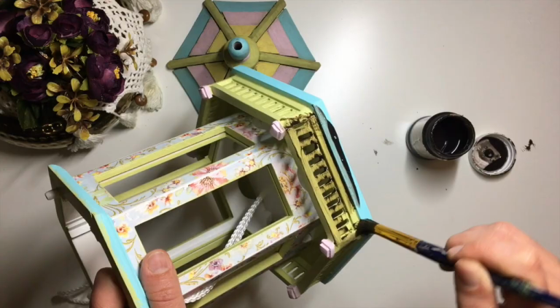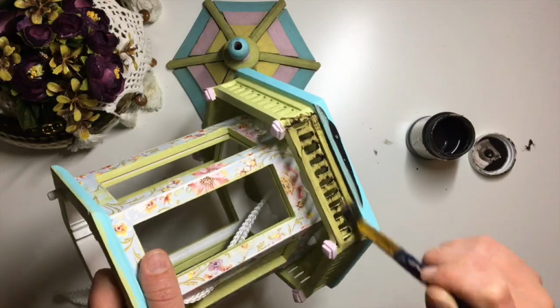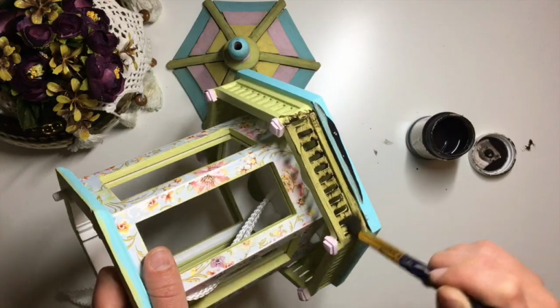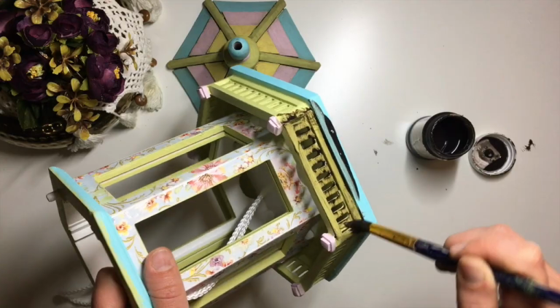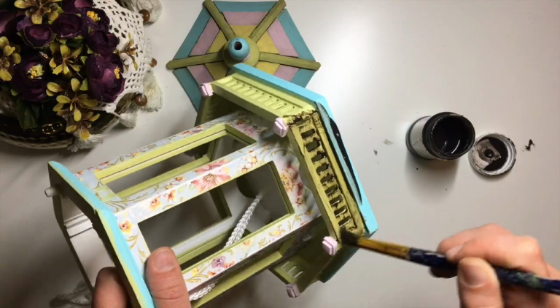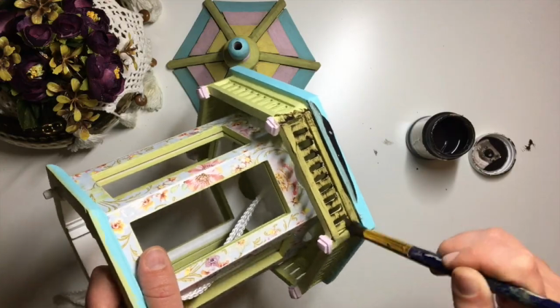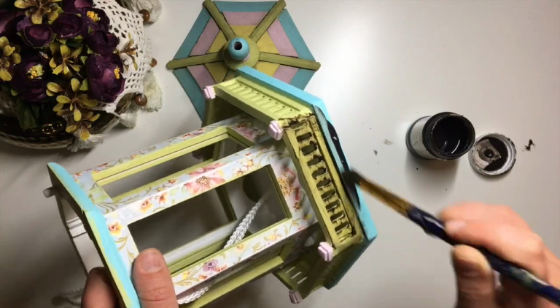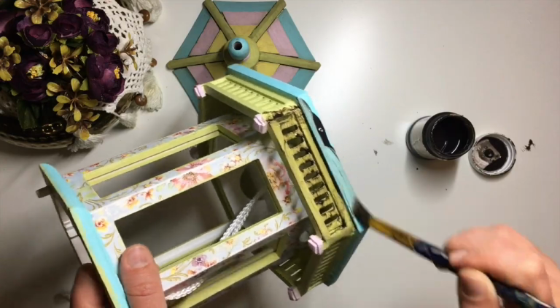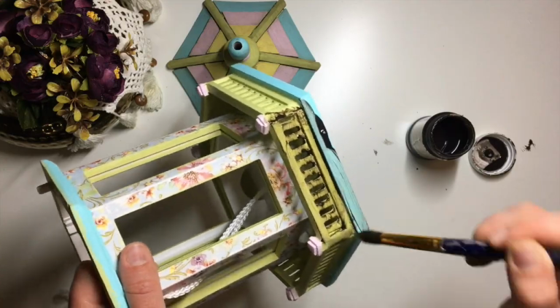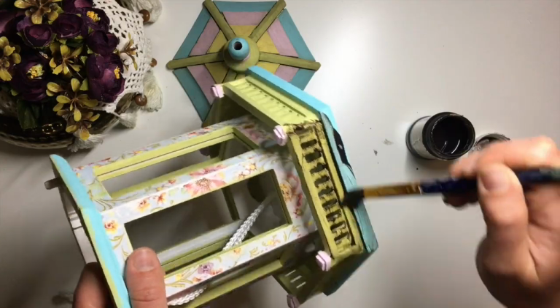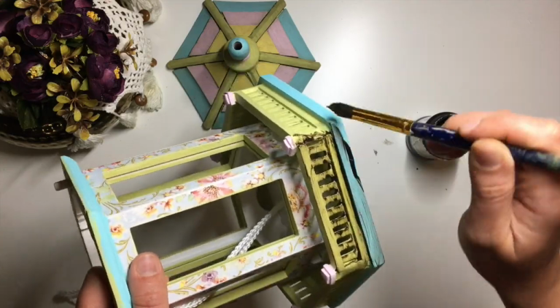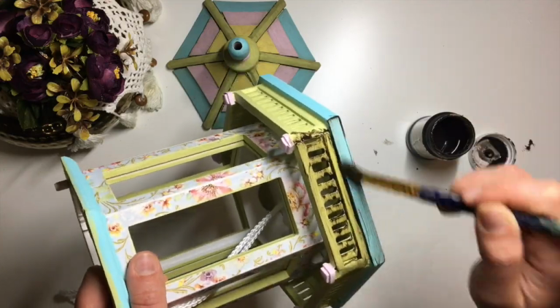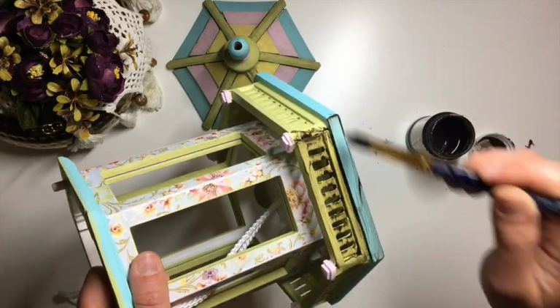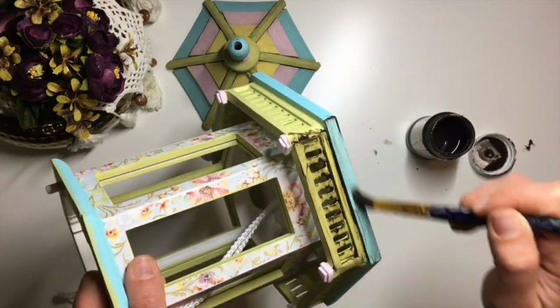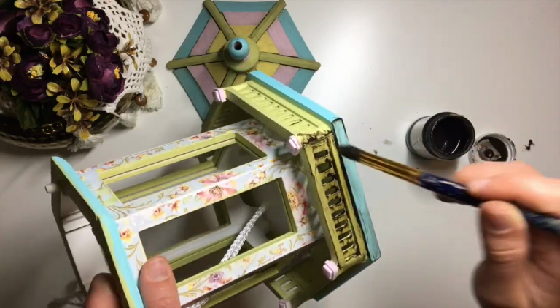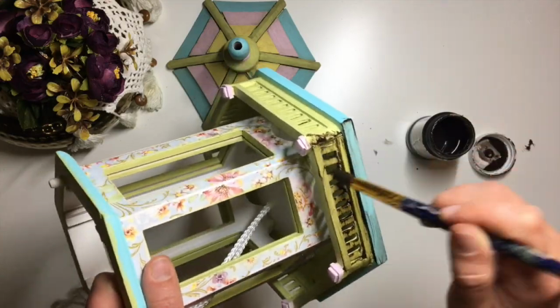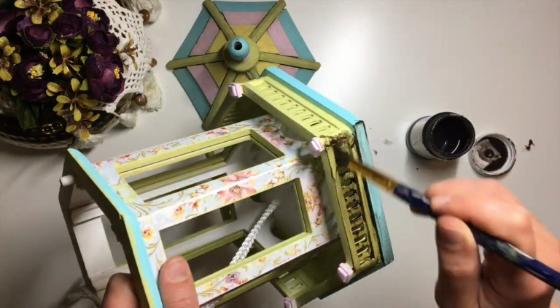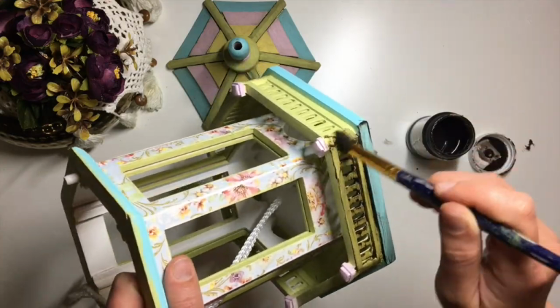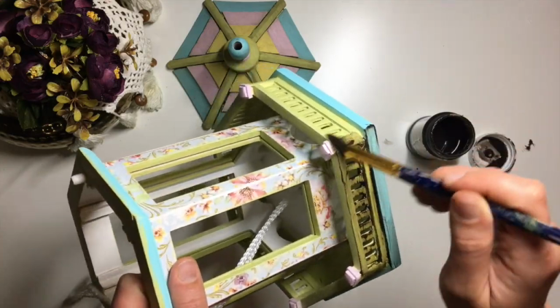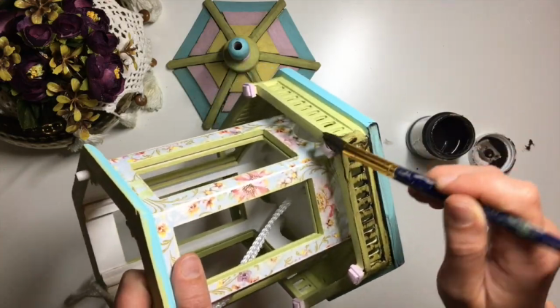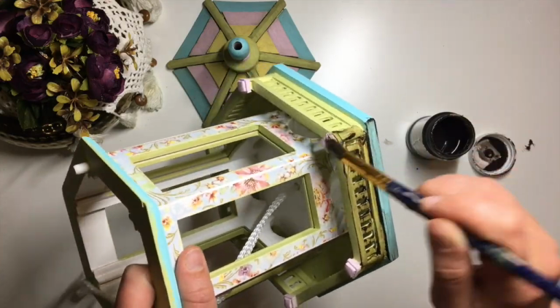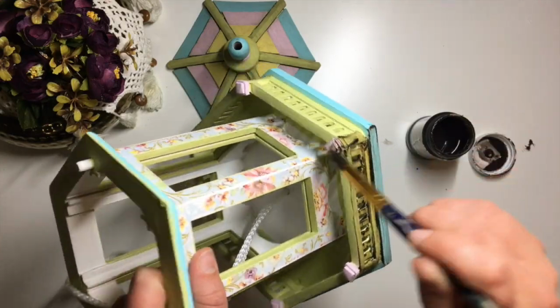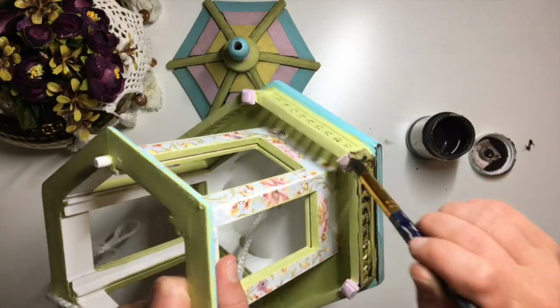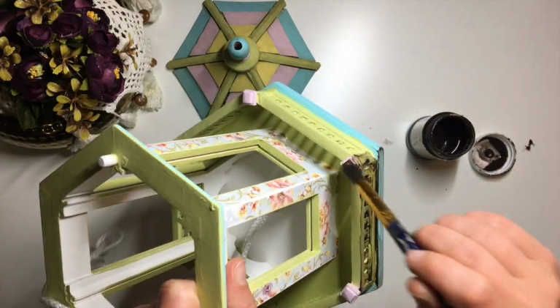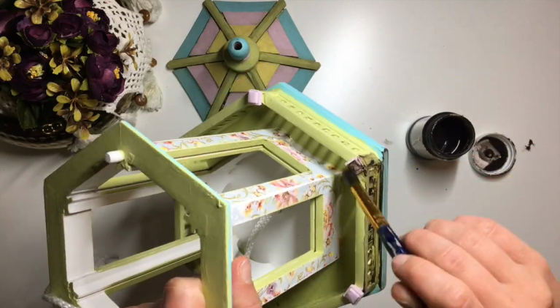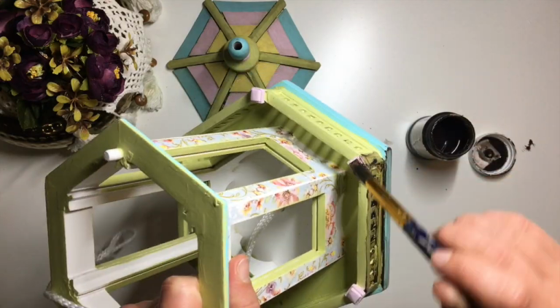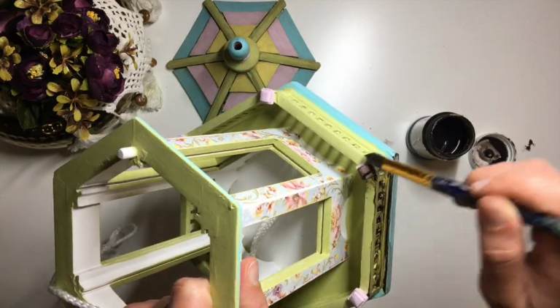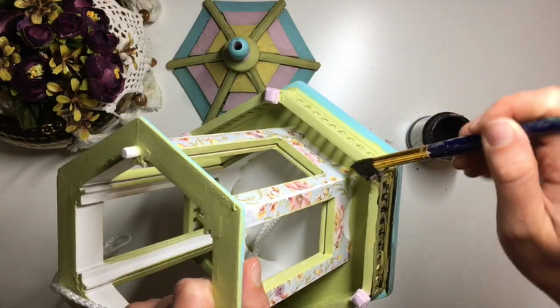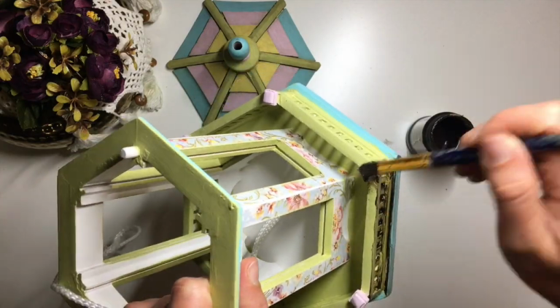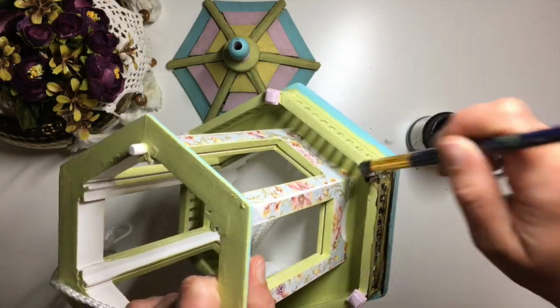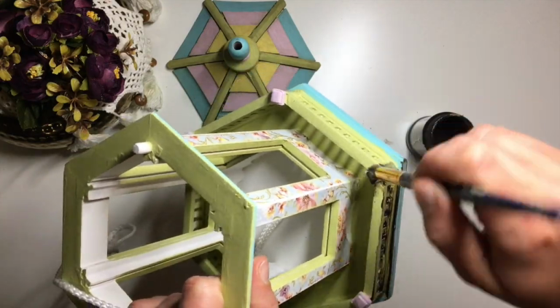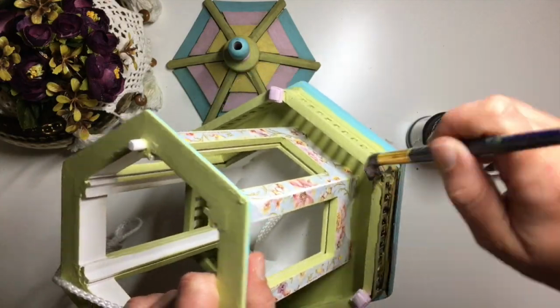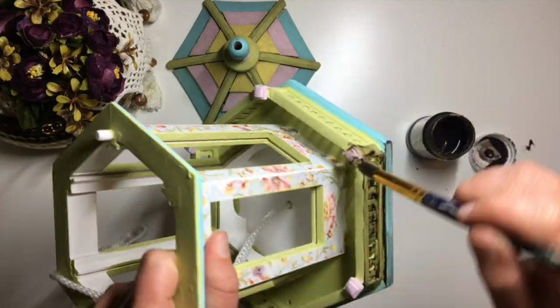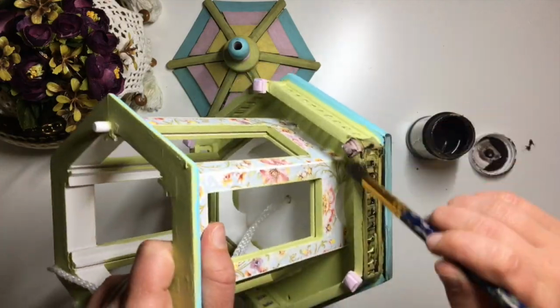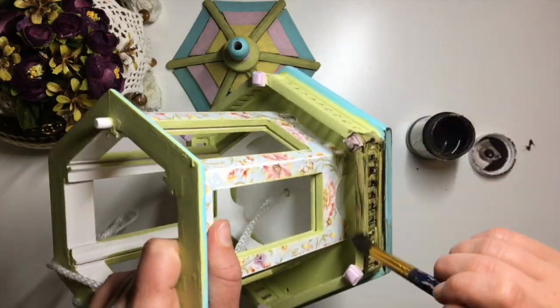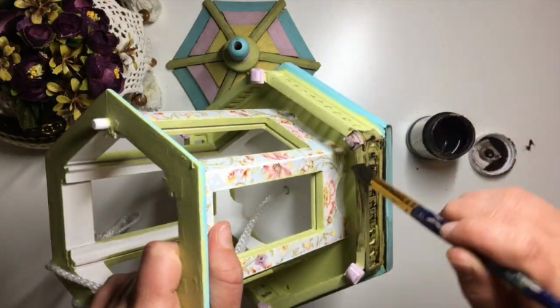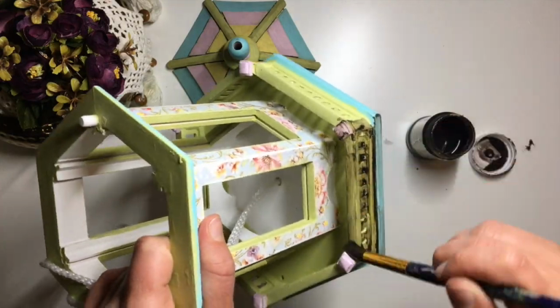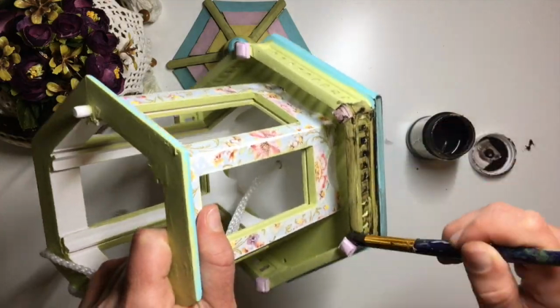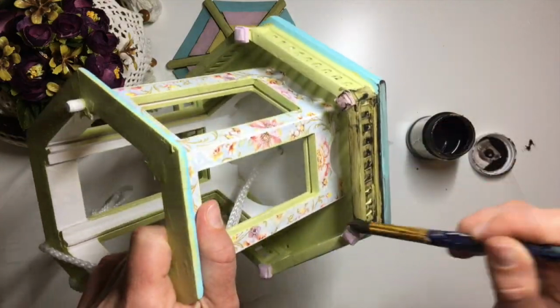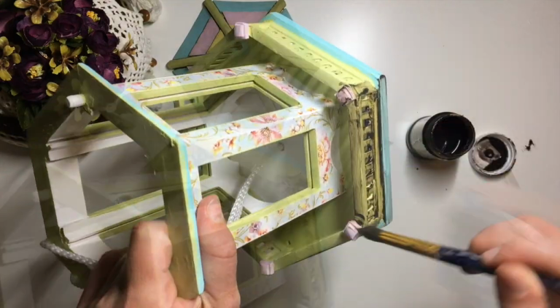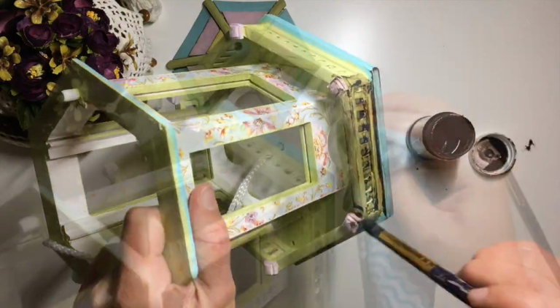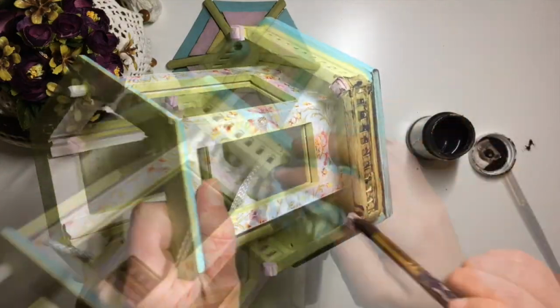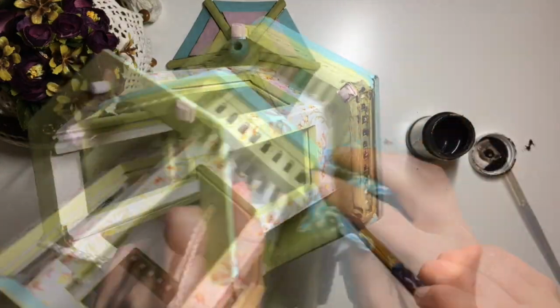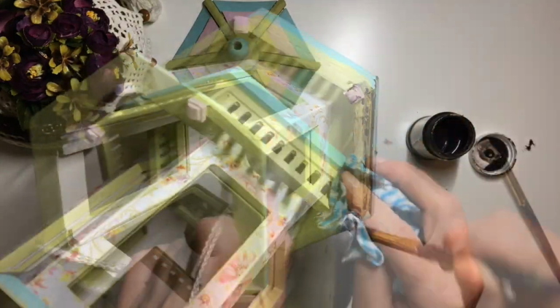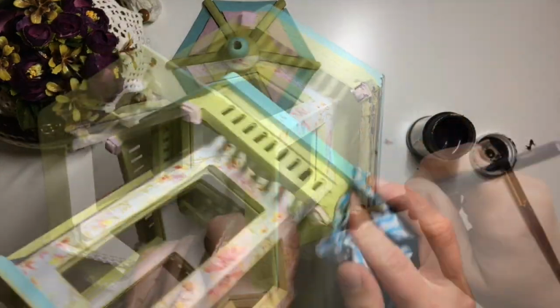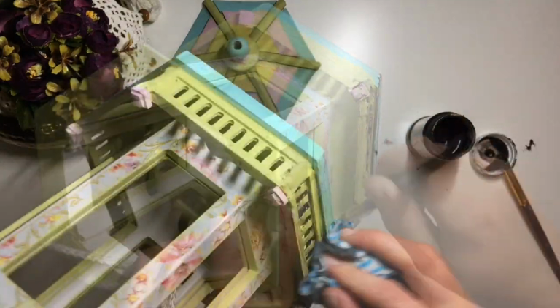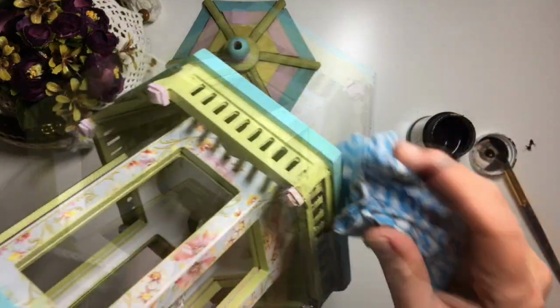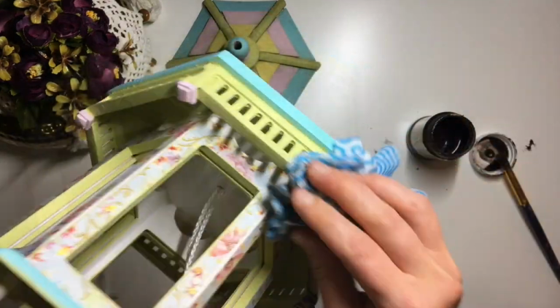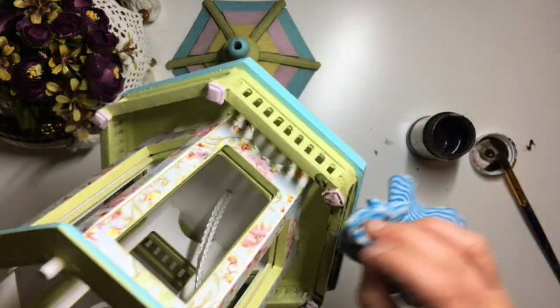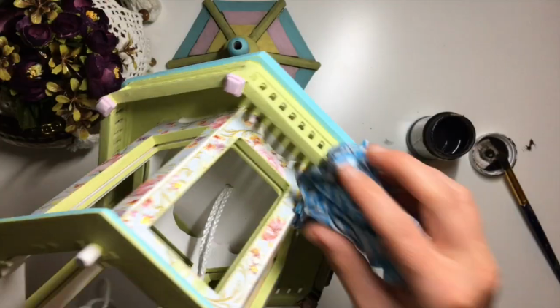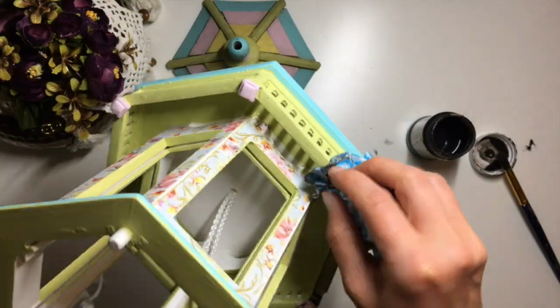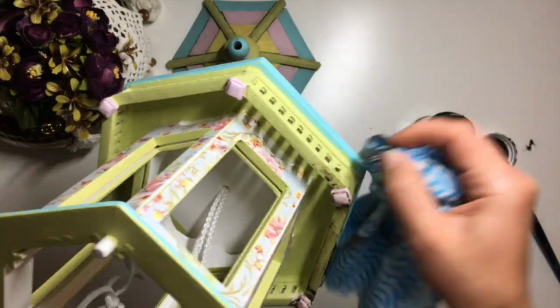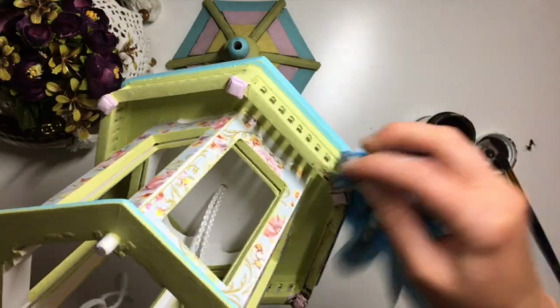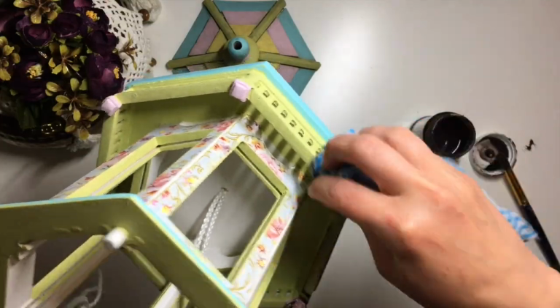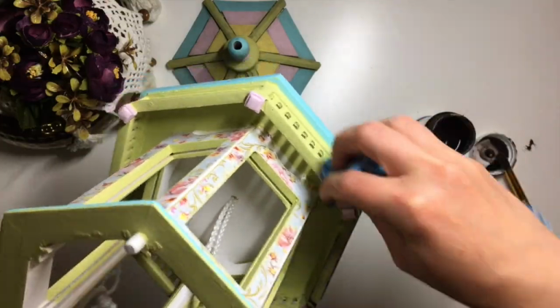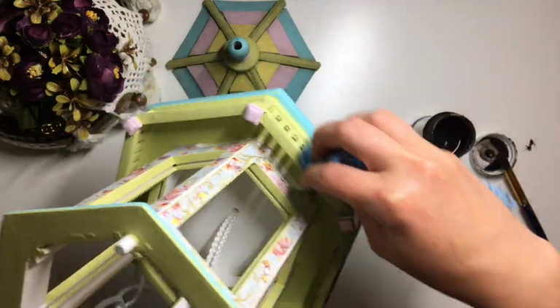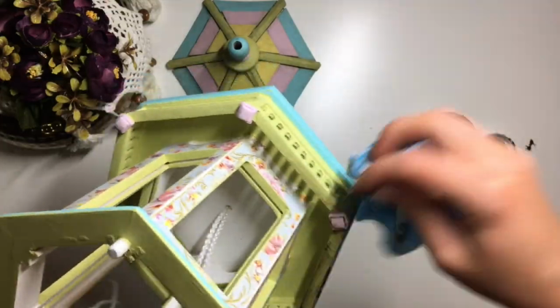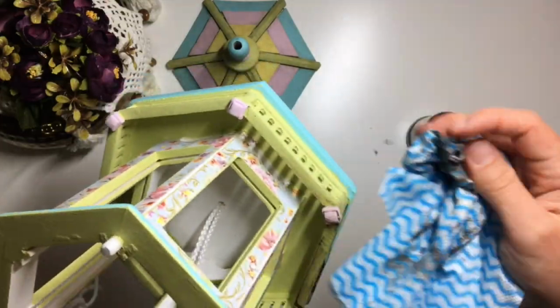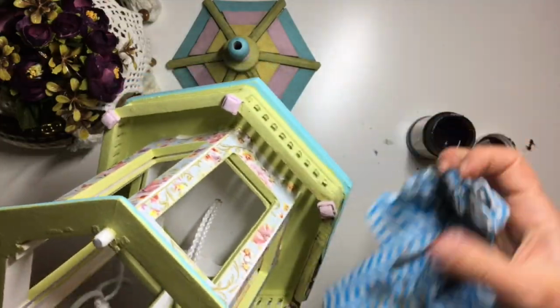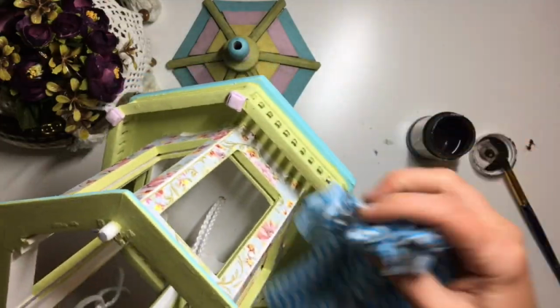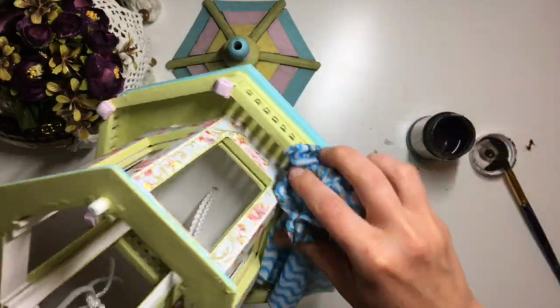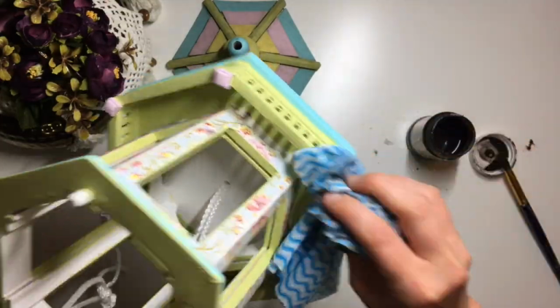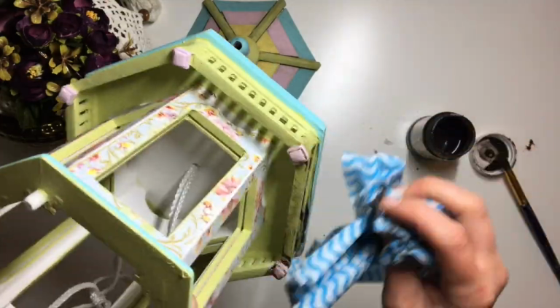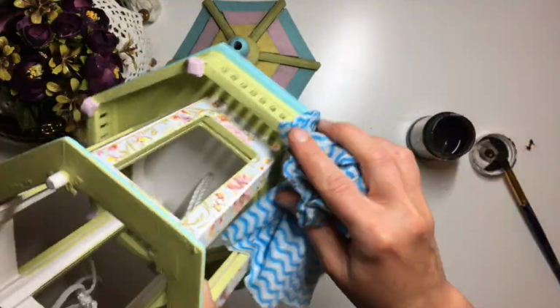I left it to dry overnight, allowing the bitumen to cure so it doesn't slip away when I go to varnish it again.